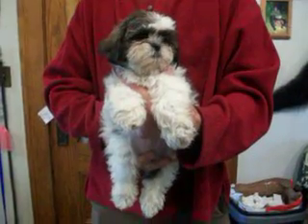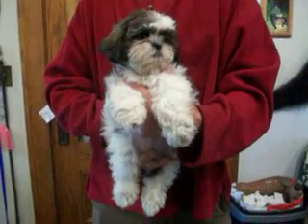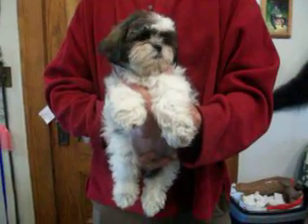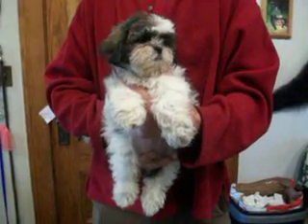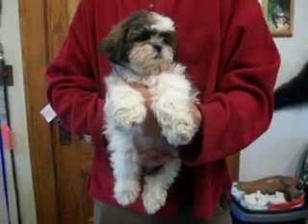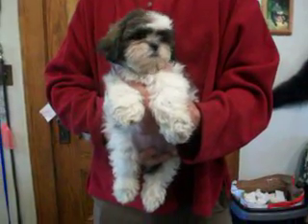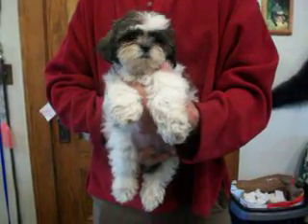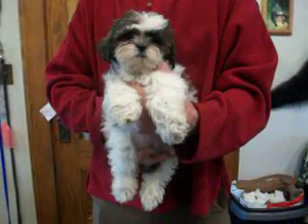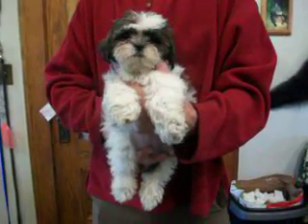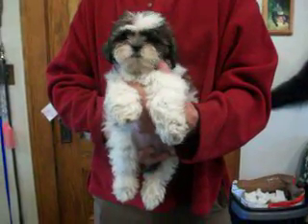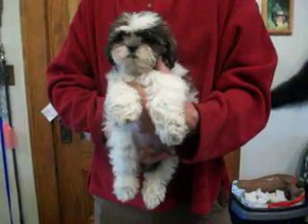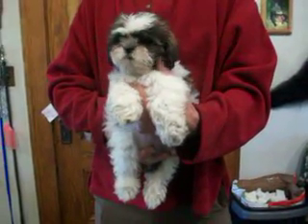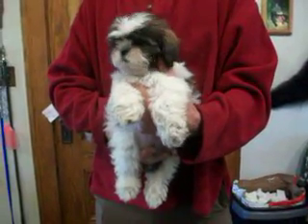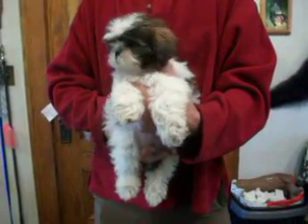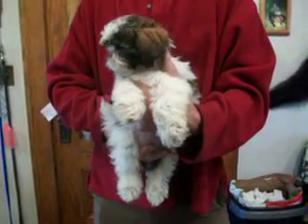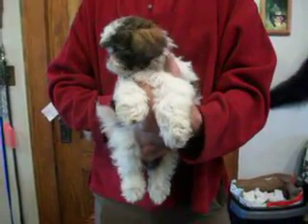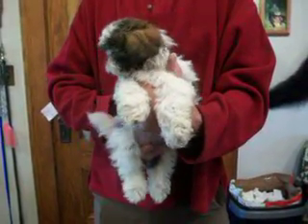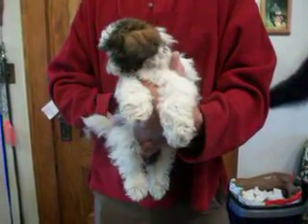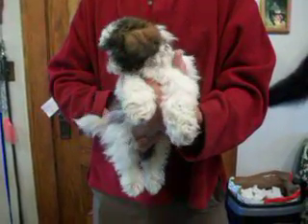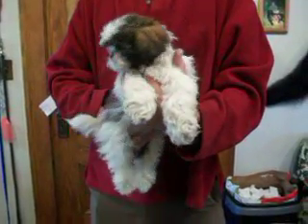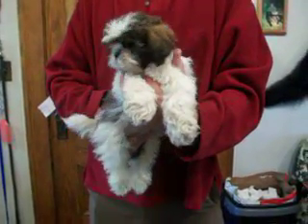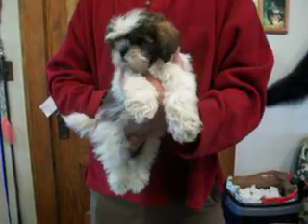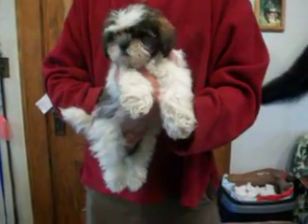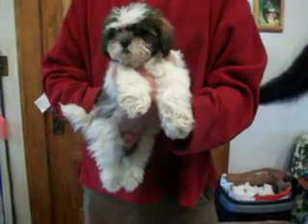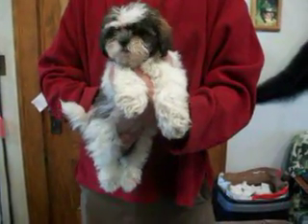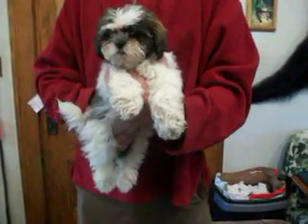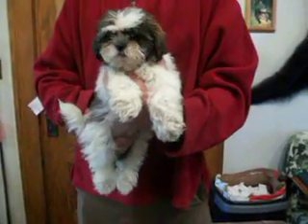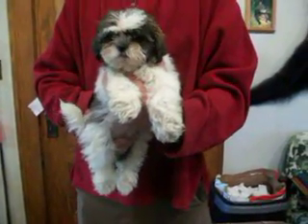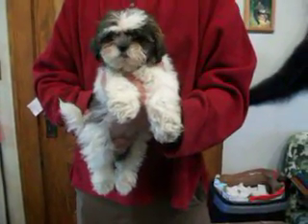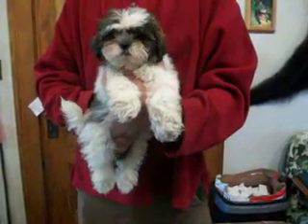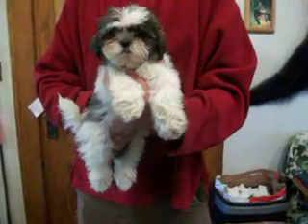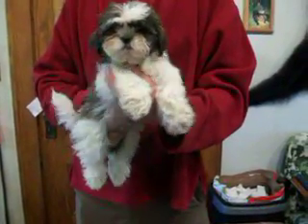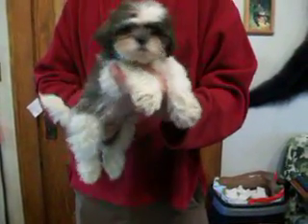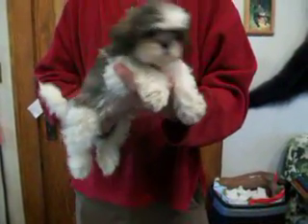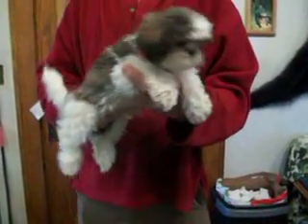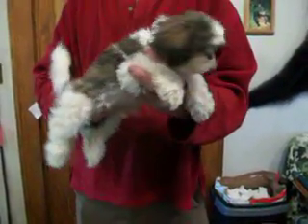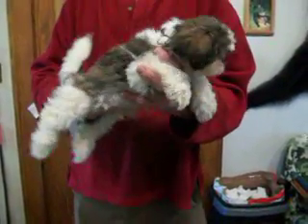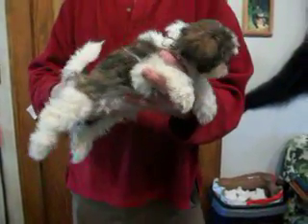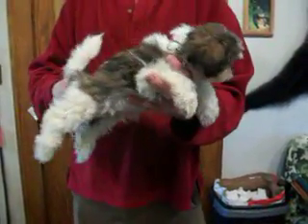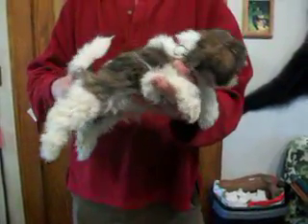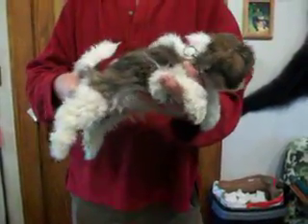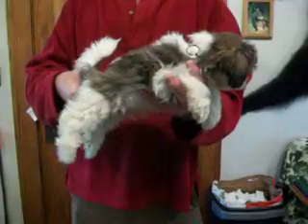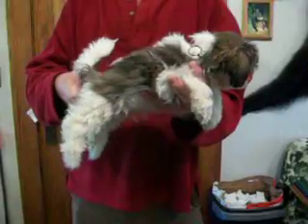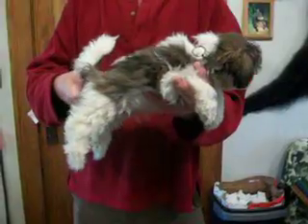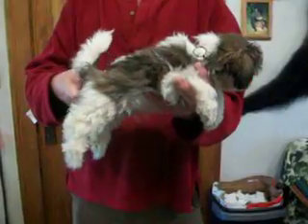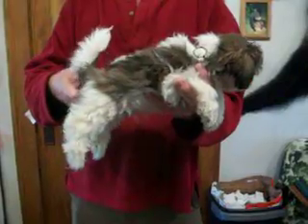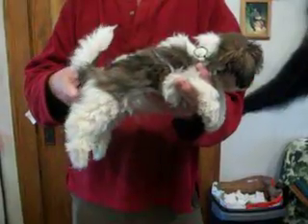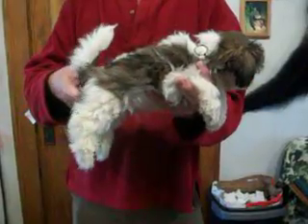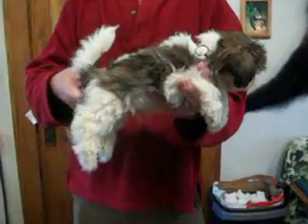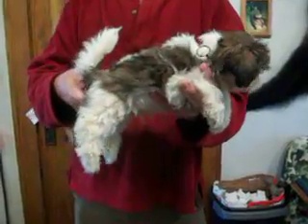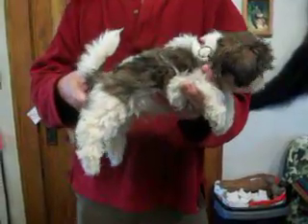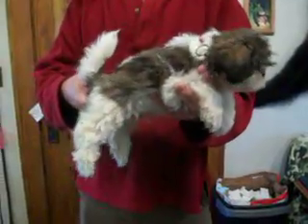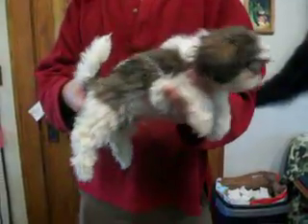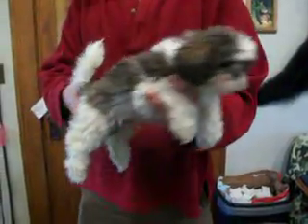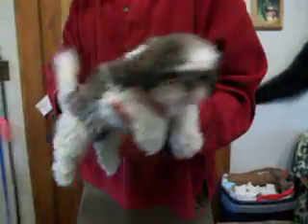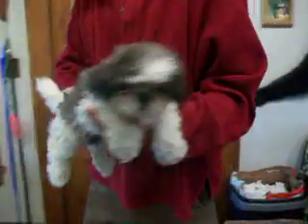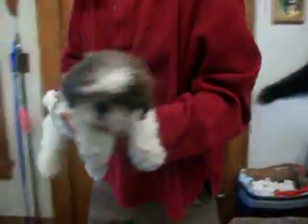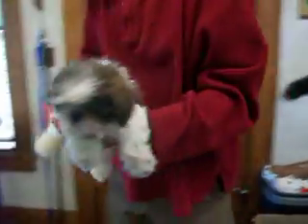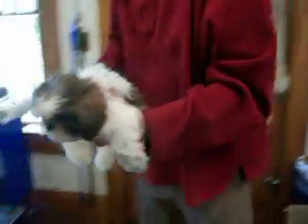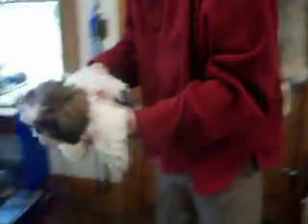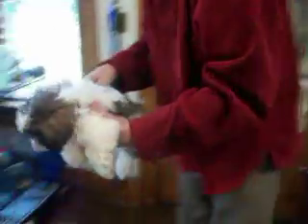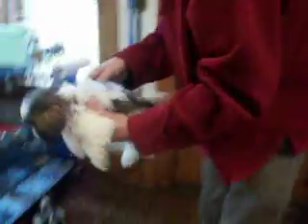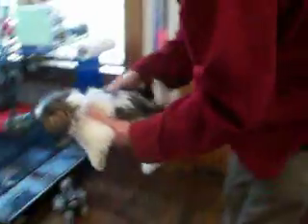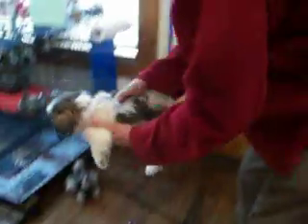Here is Rosebud M3. He's ready to go. He is 5/8 Shih Tzu and 3/8 Bichon.